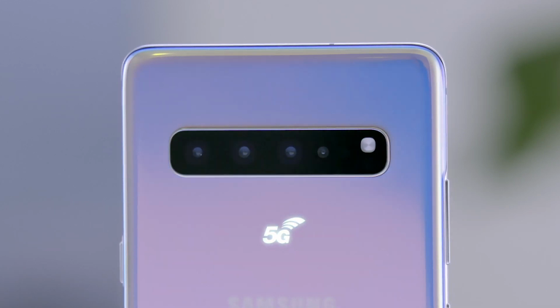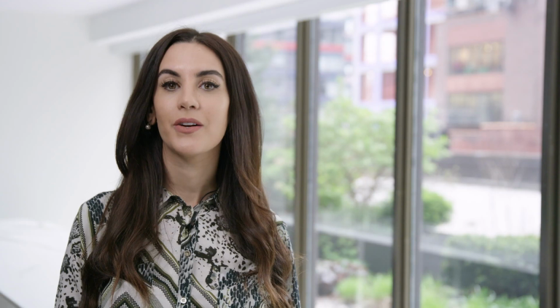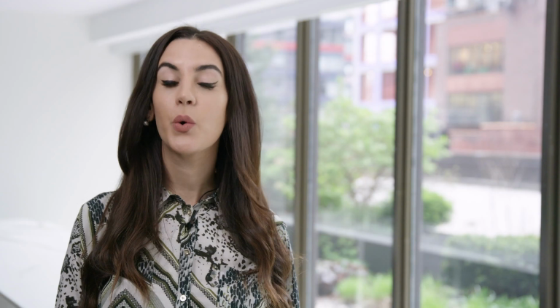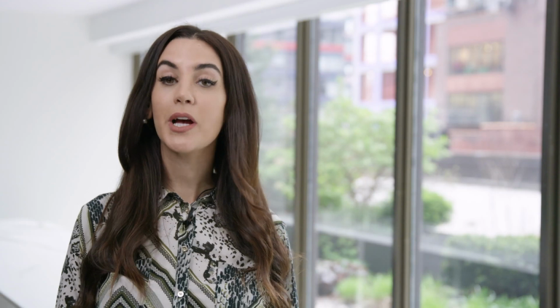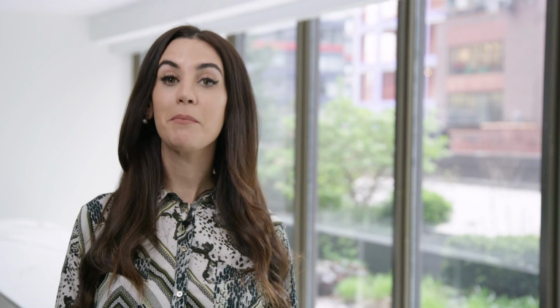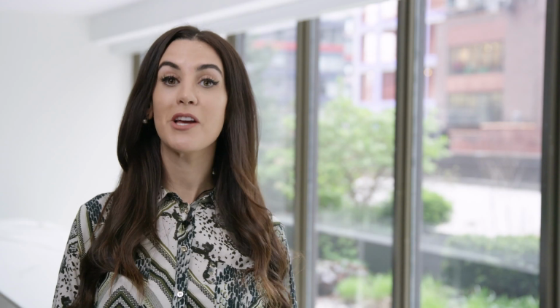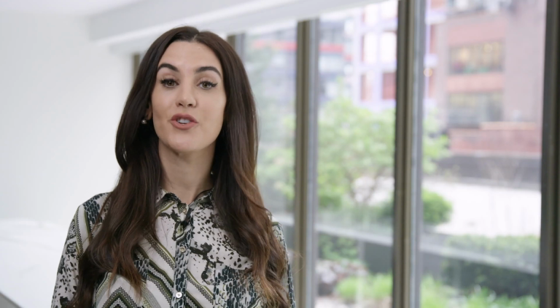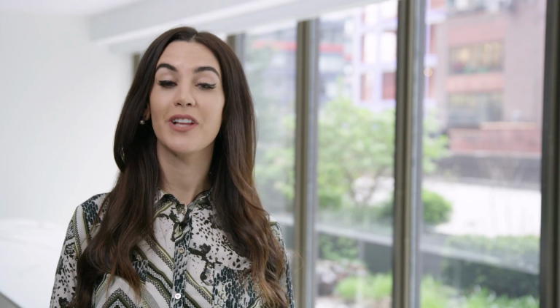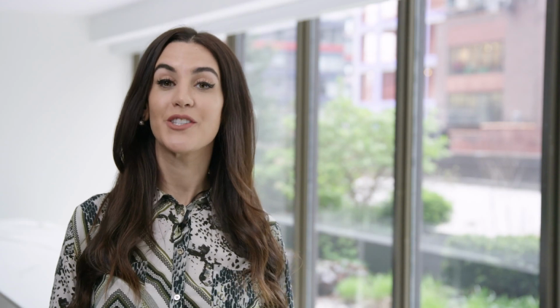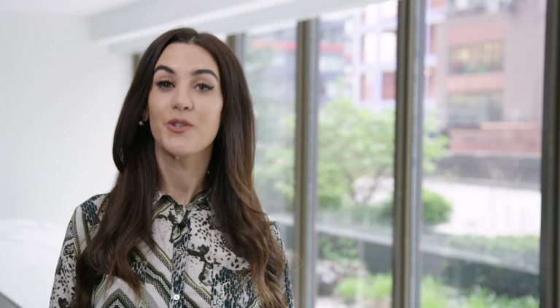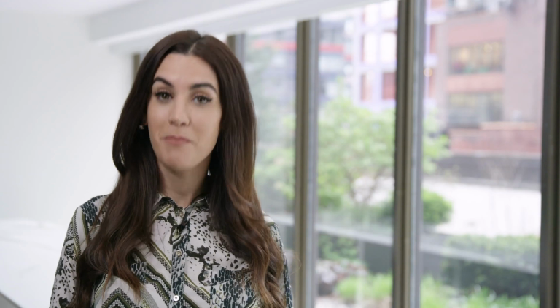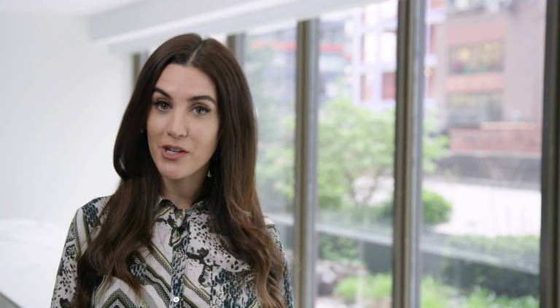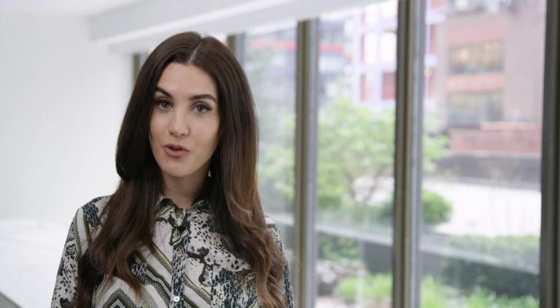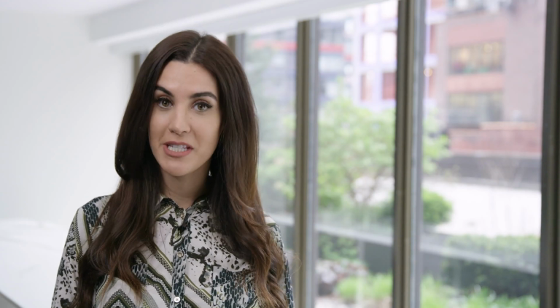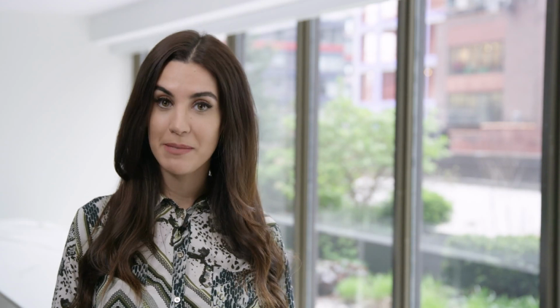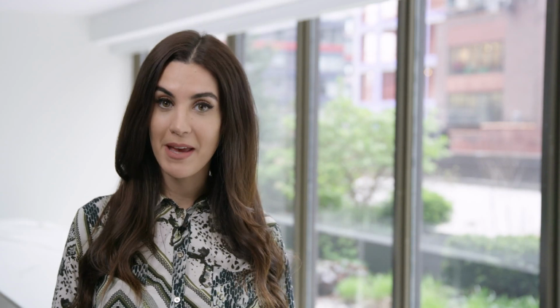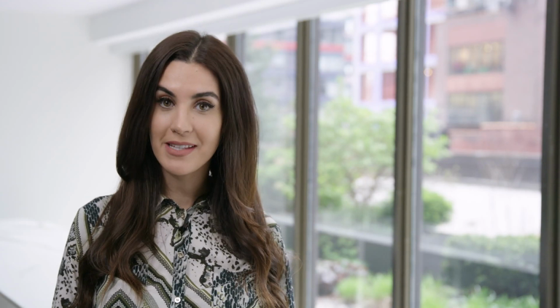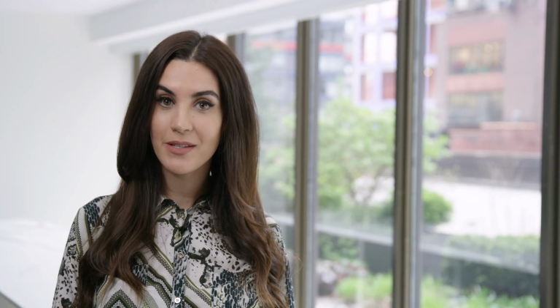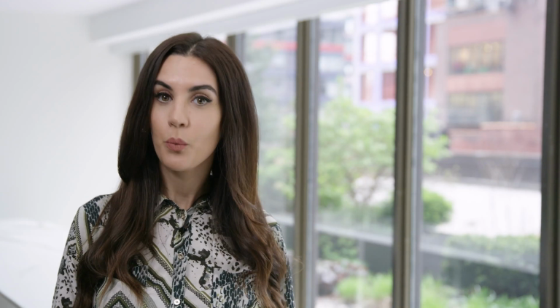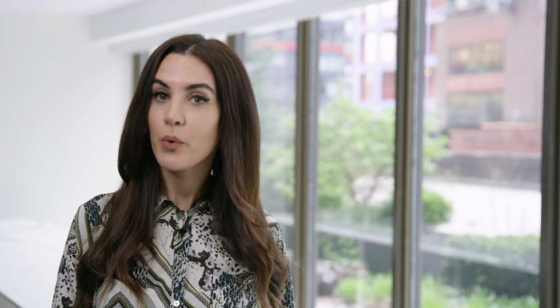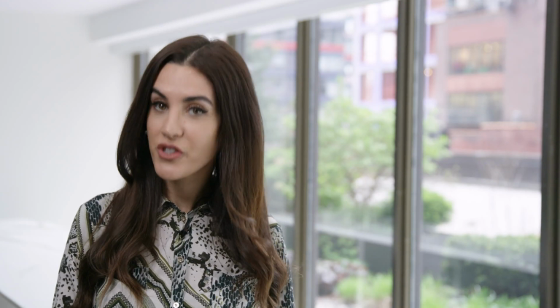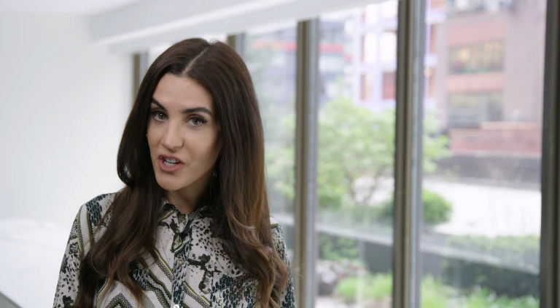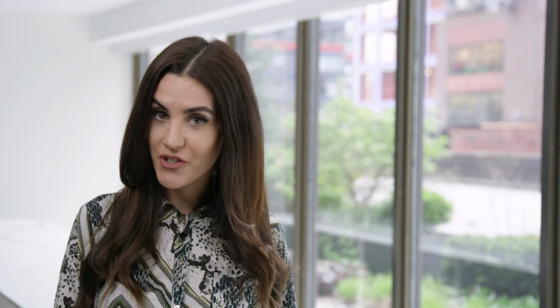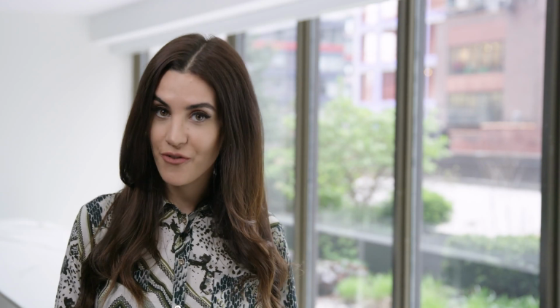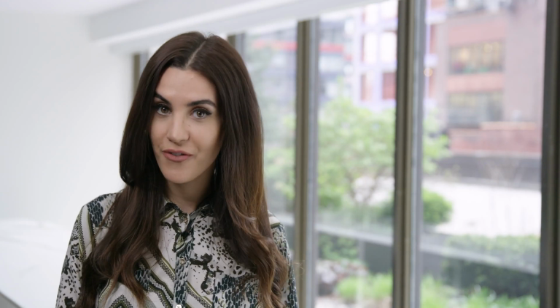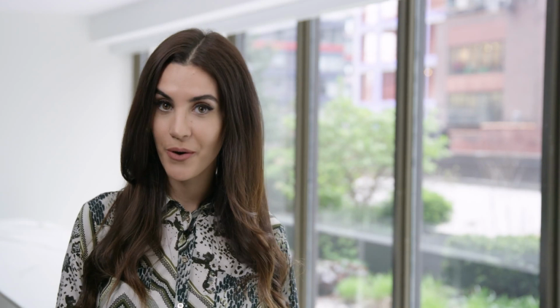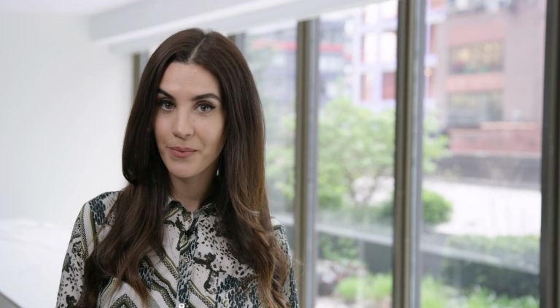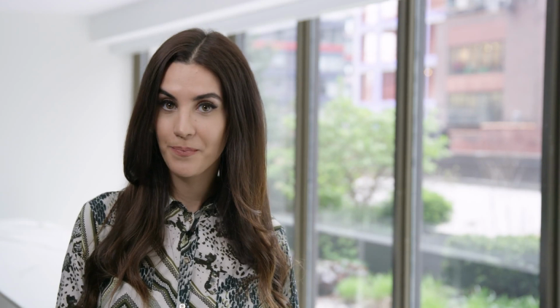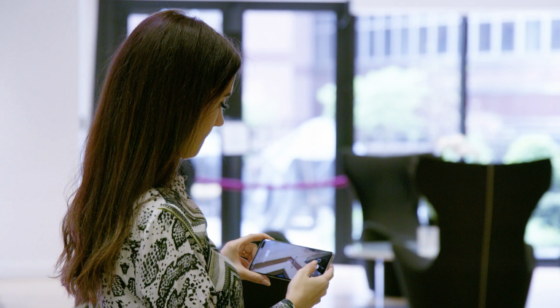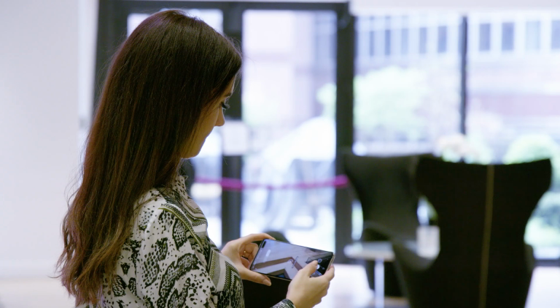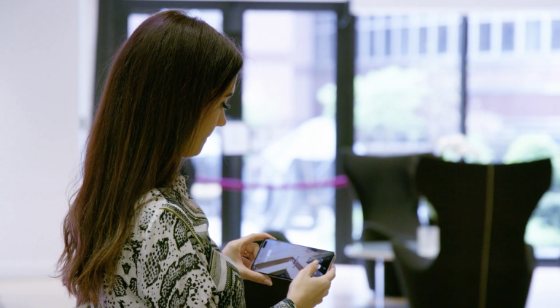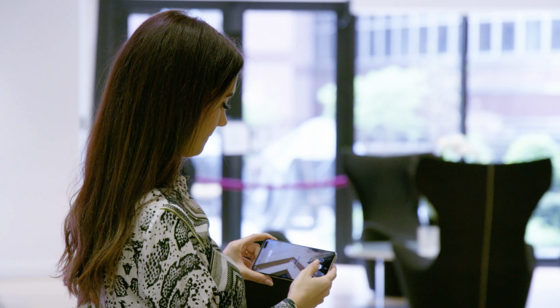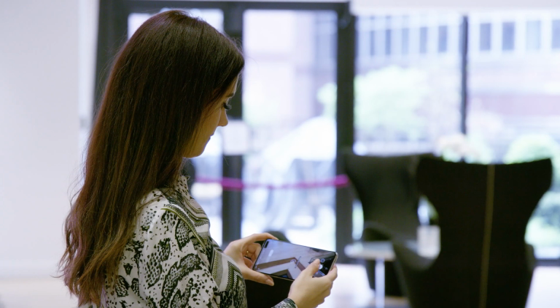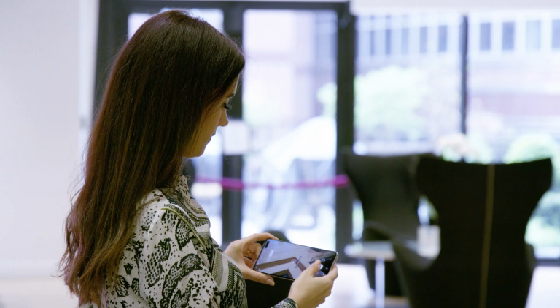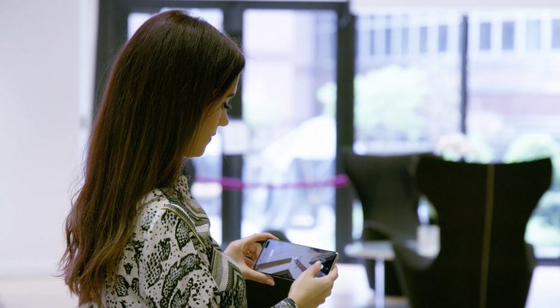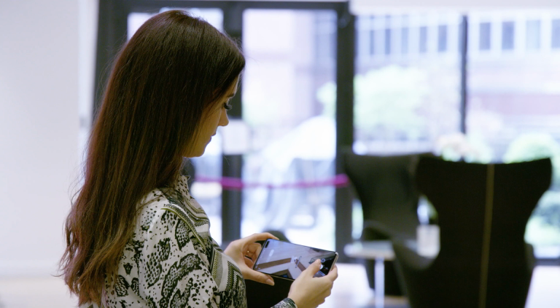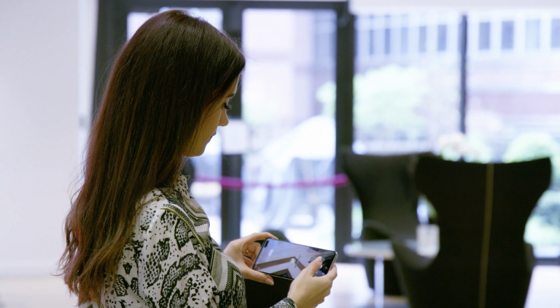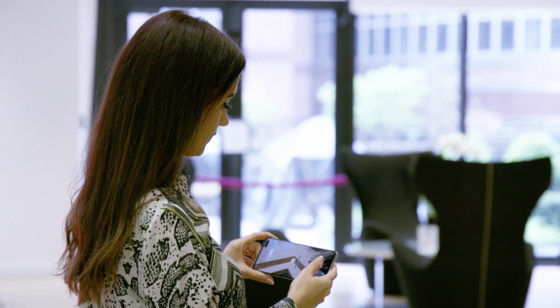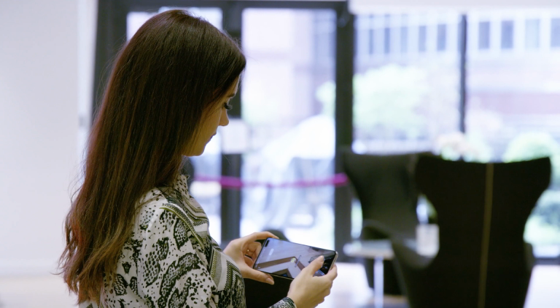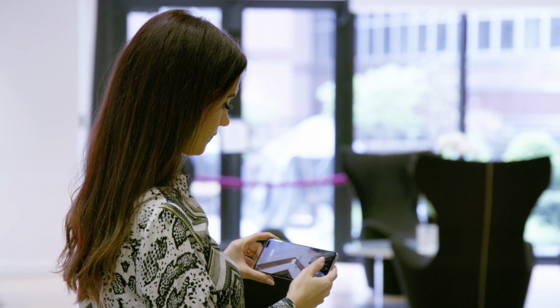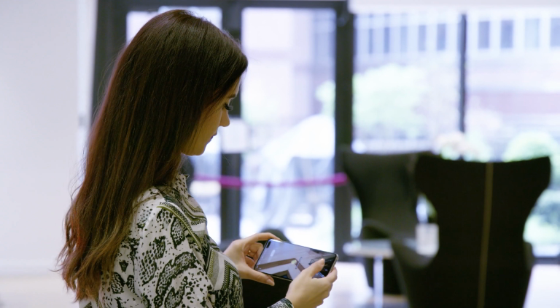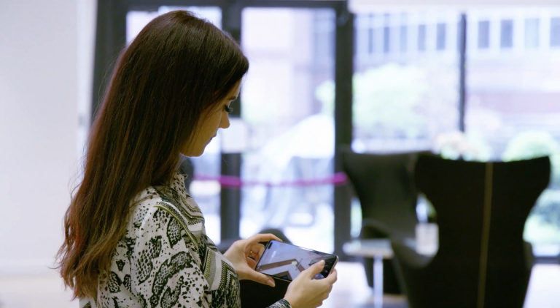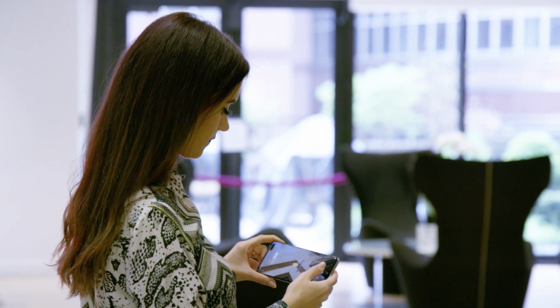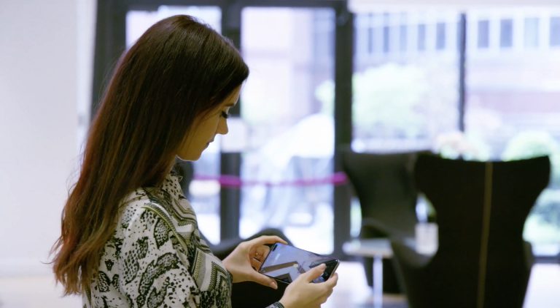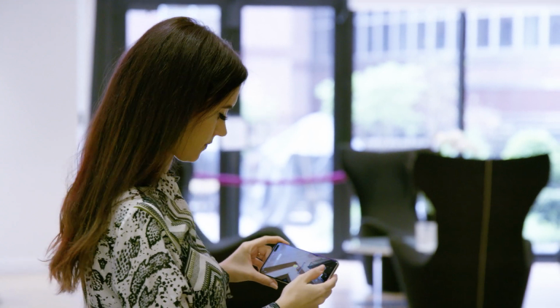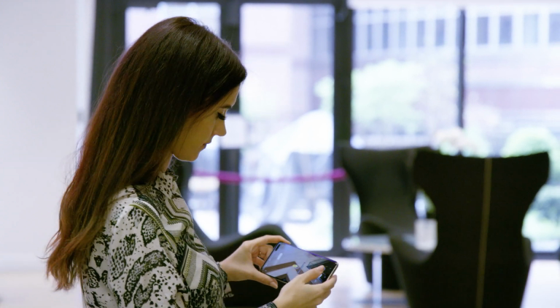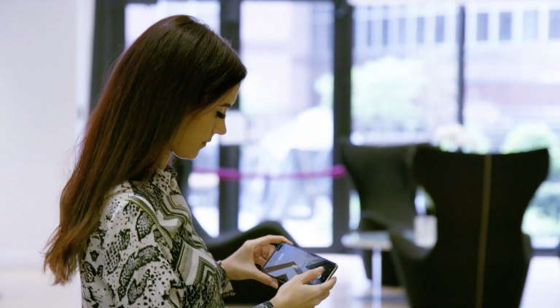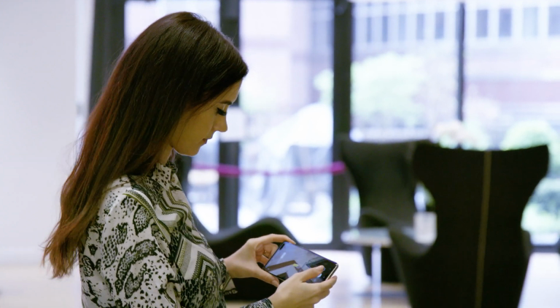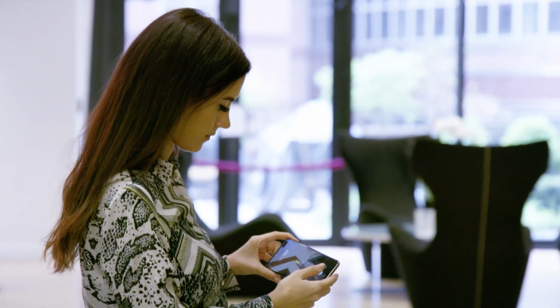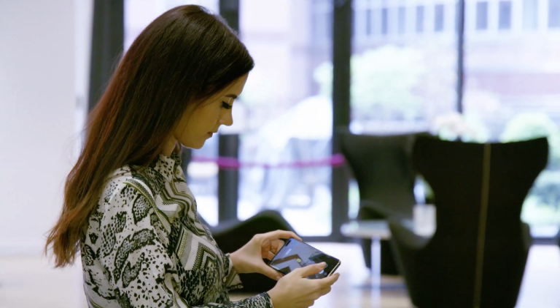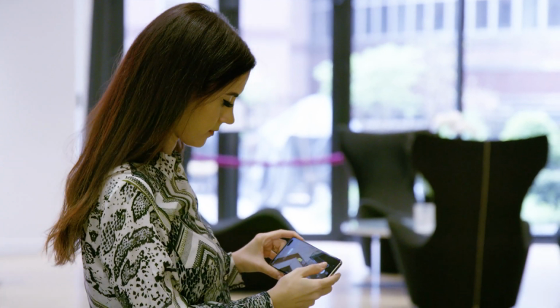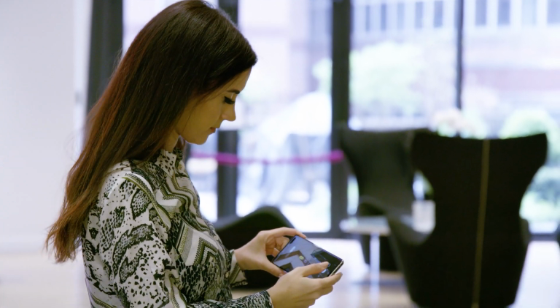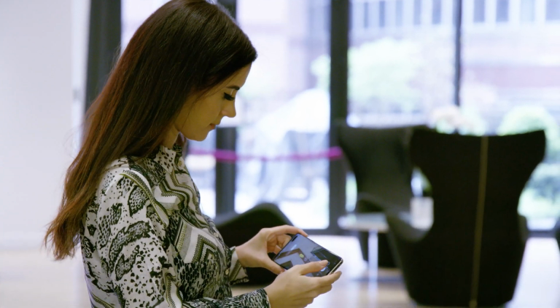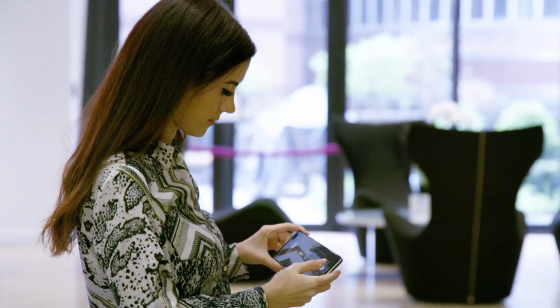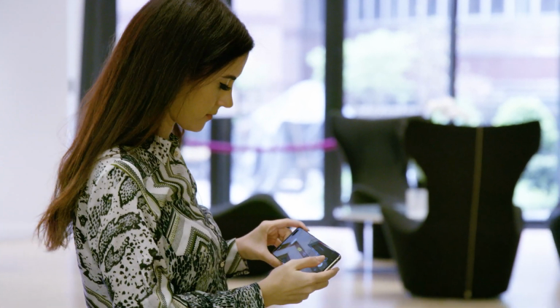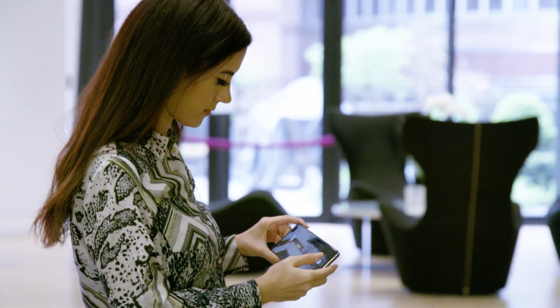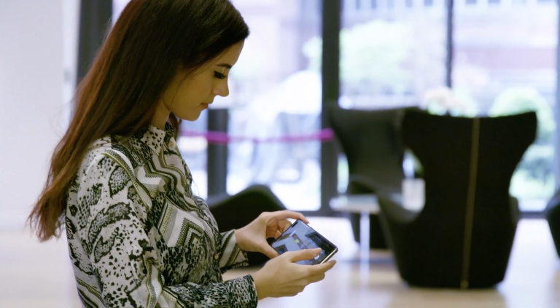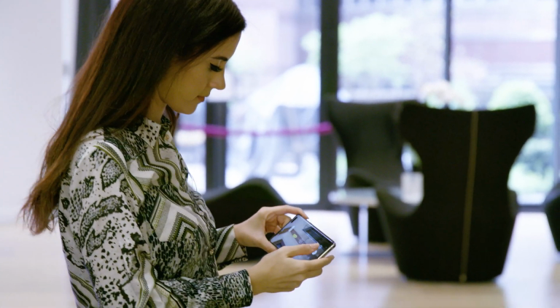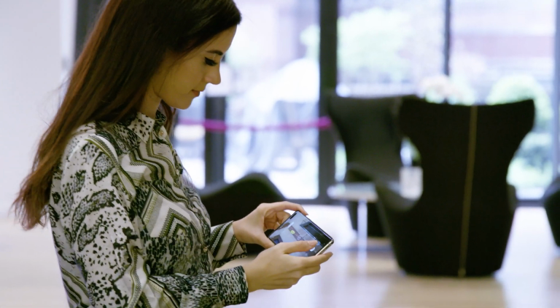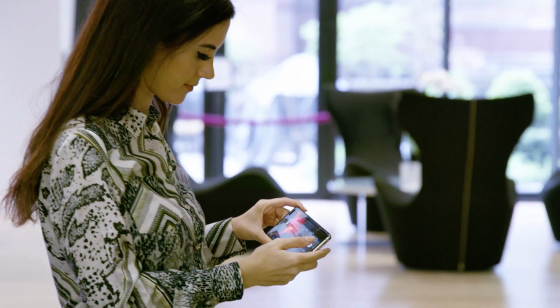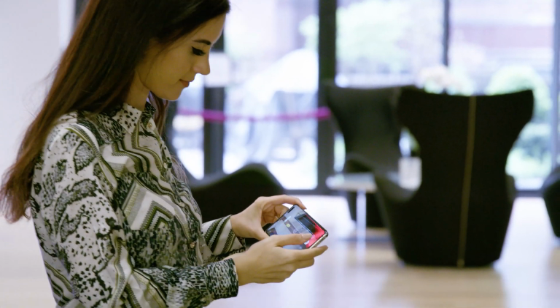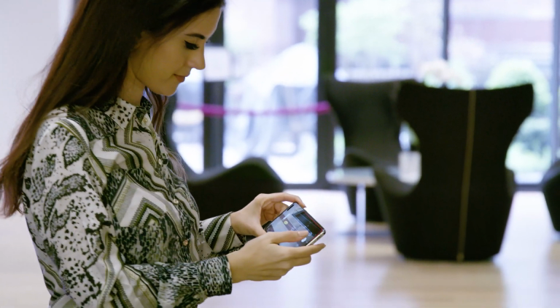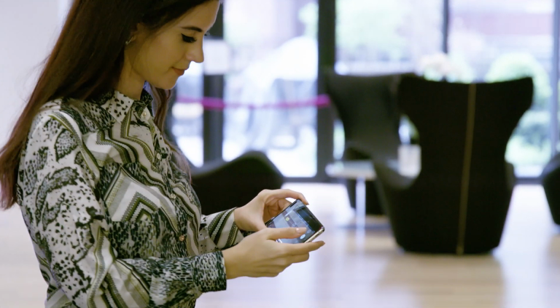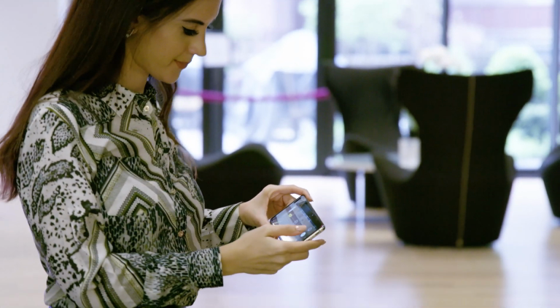Quick Measure lets you measure a space with just your phone. Just point your phone, drop tags, and quickly measure distances and dimensions.